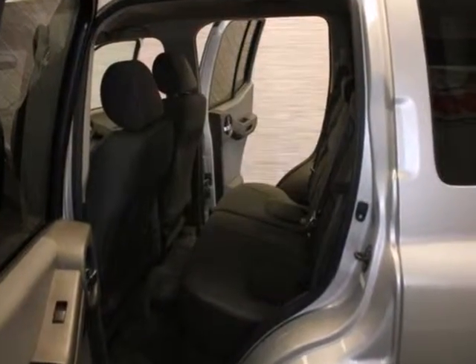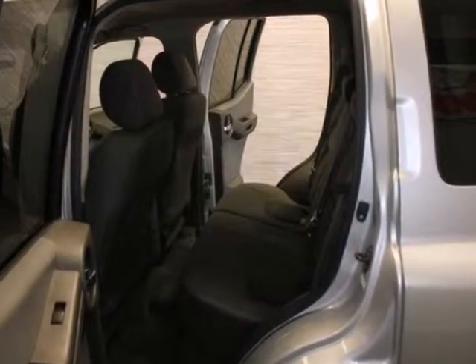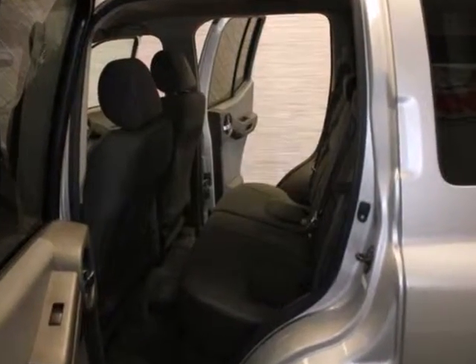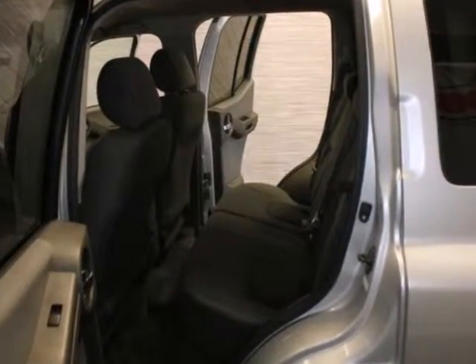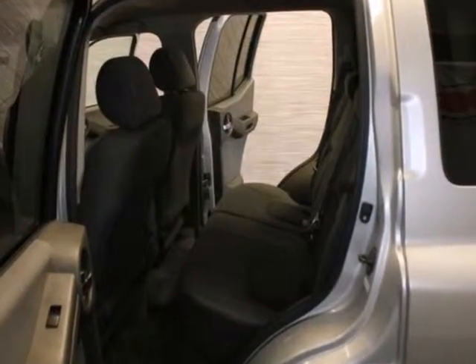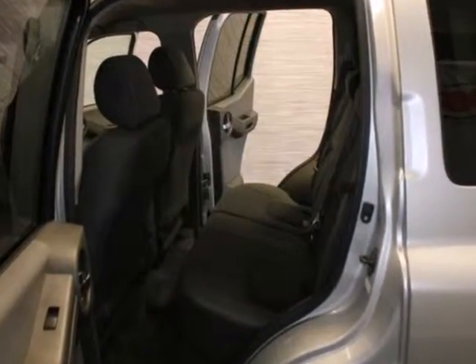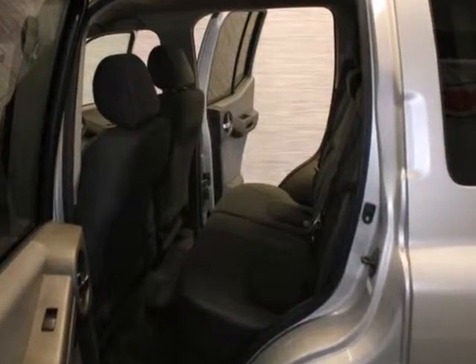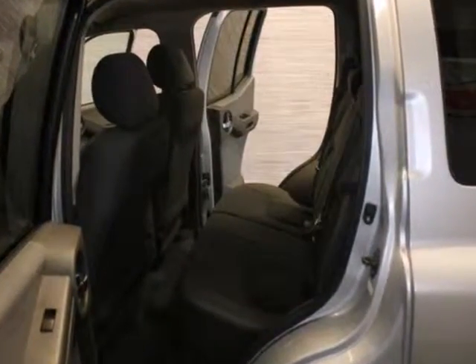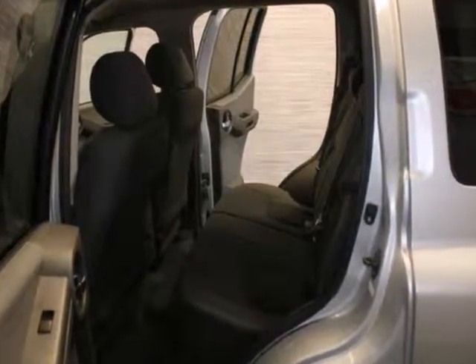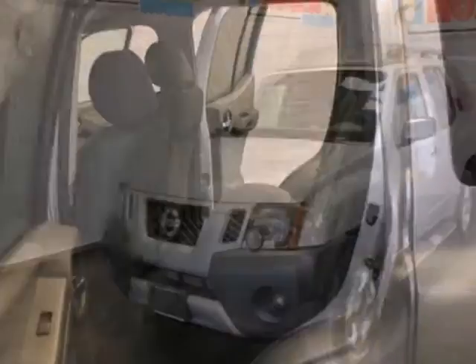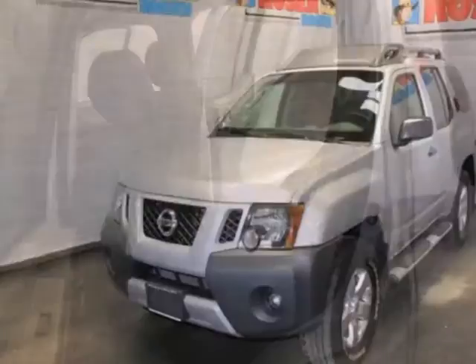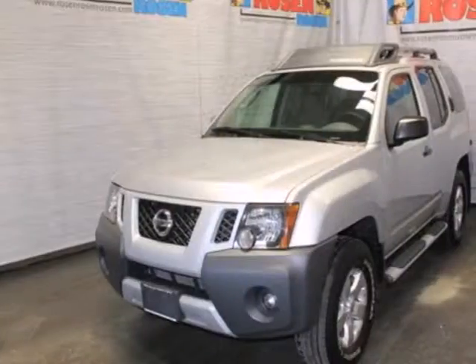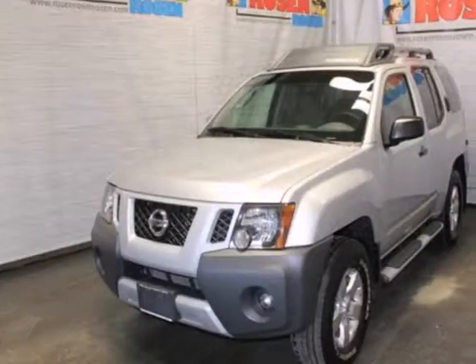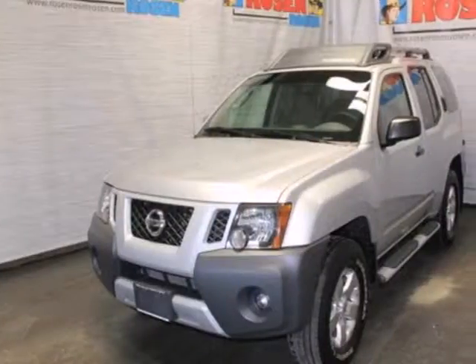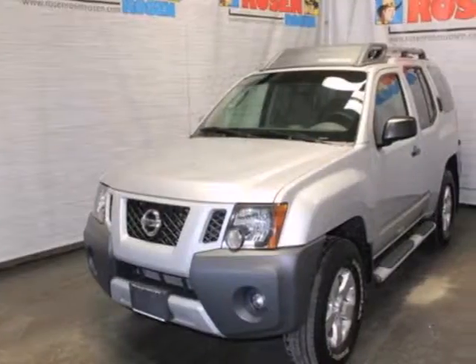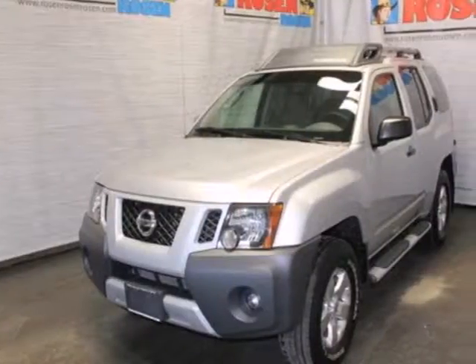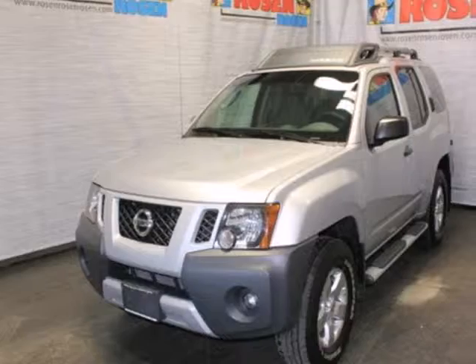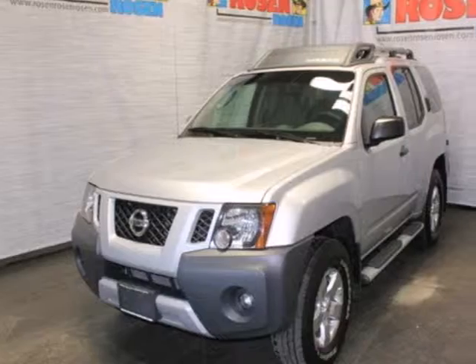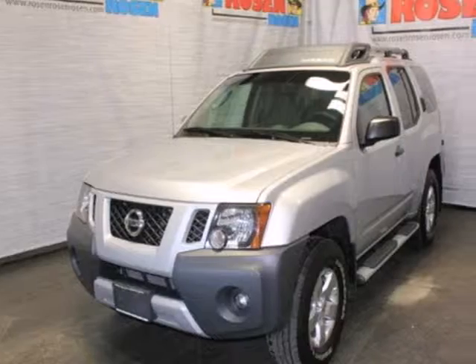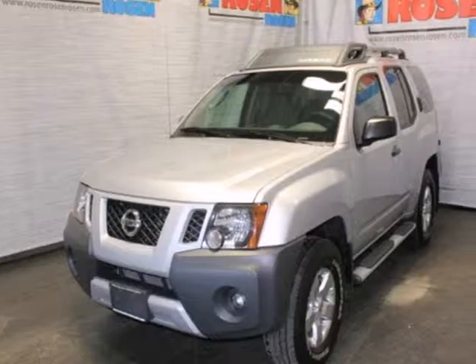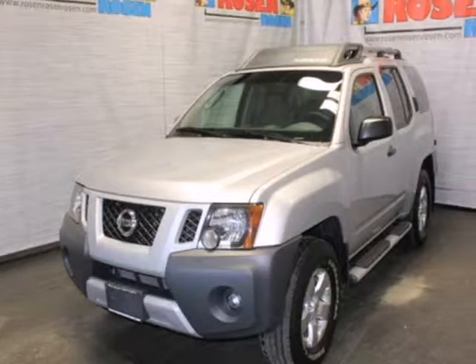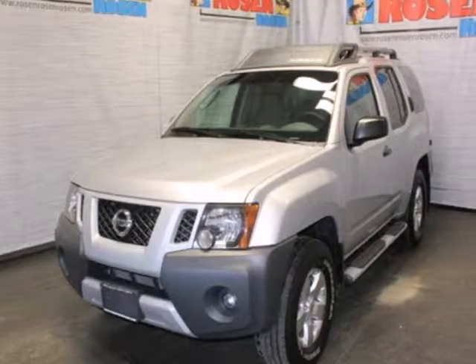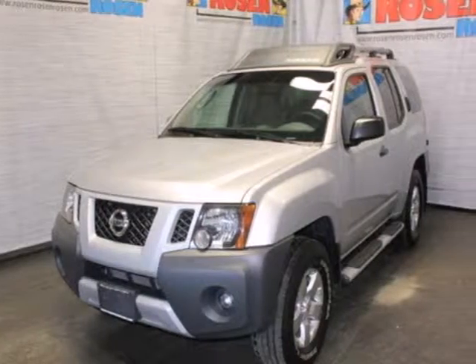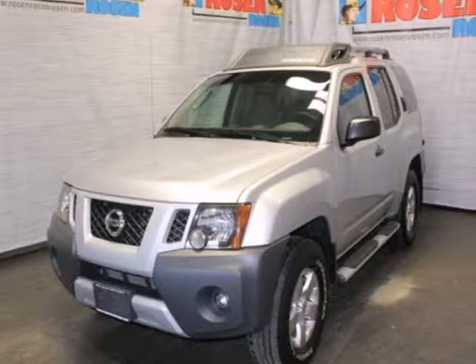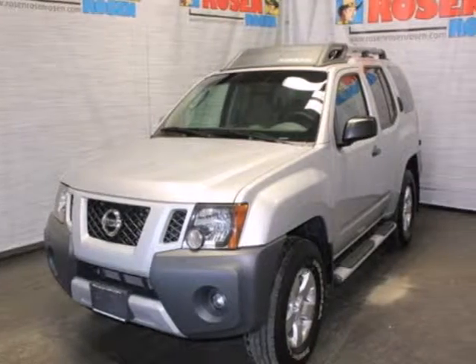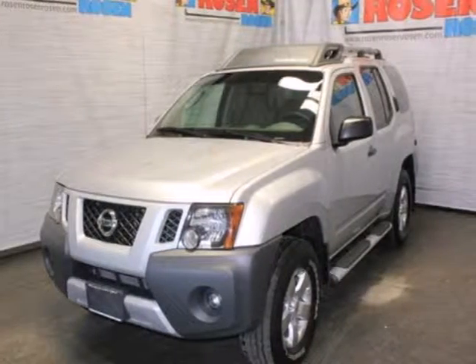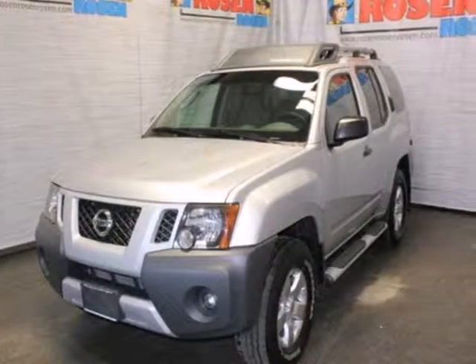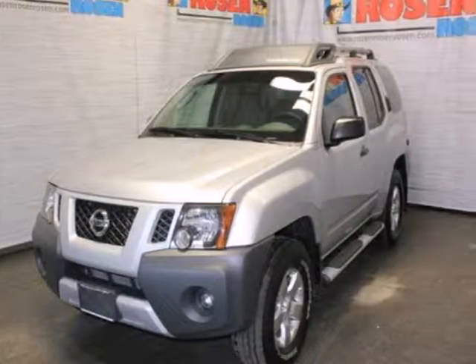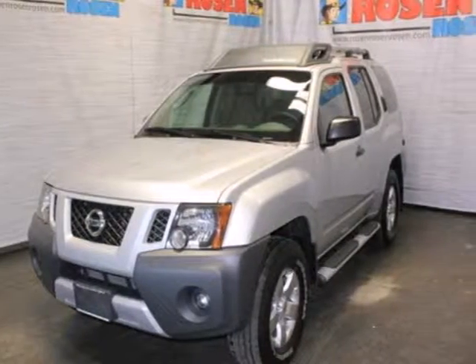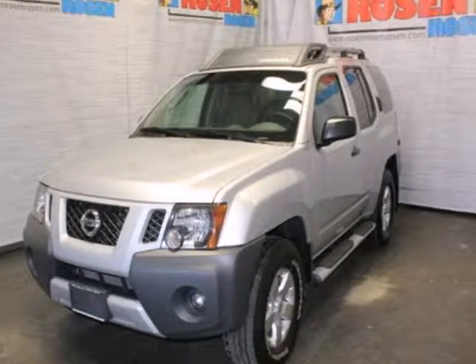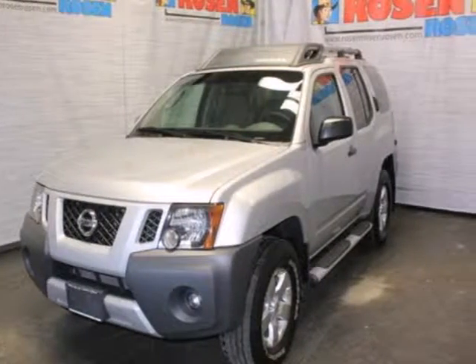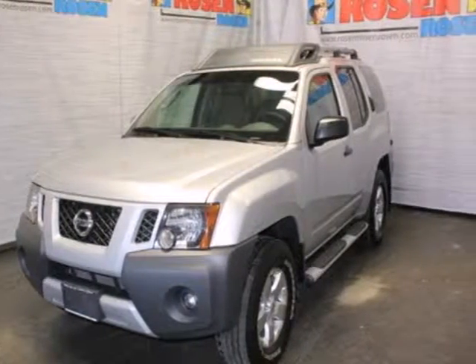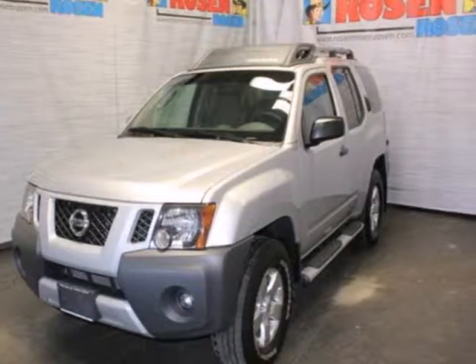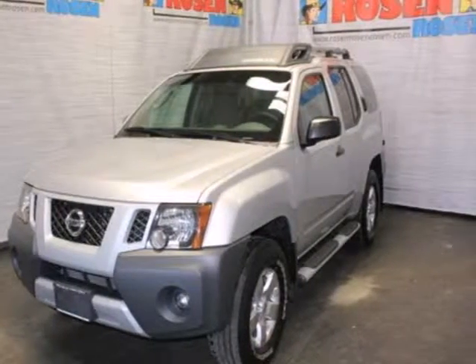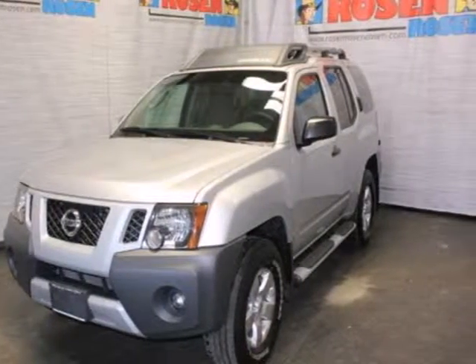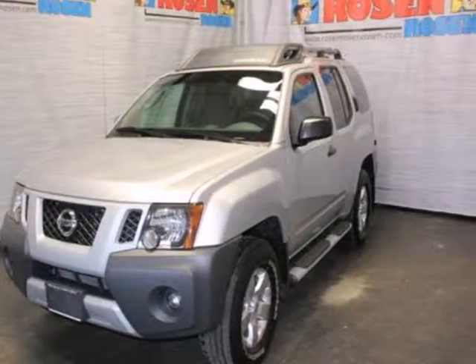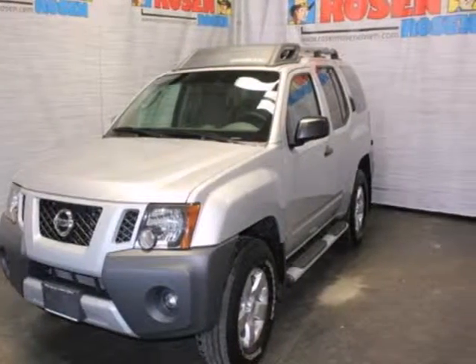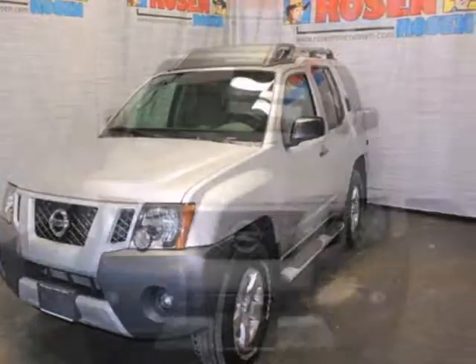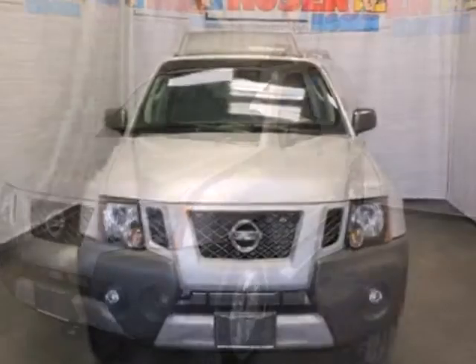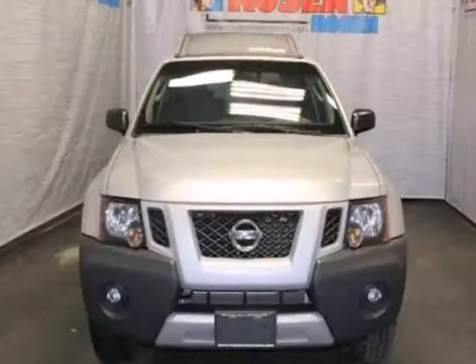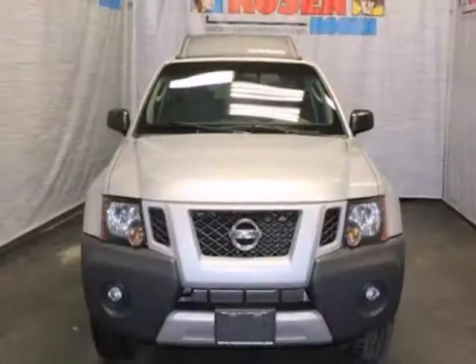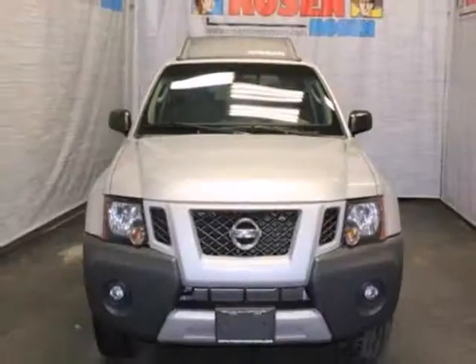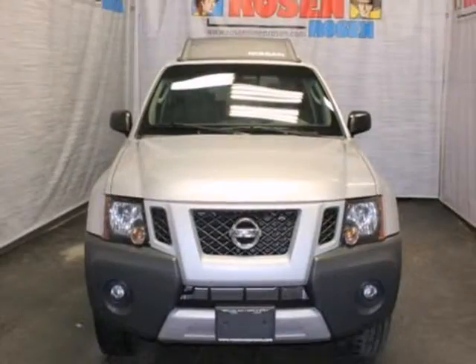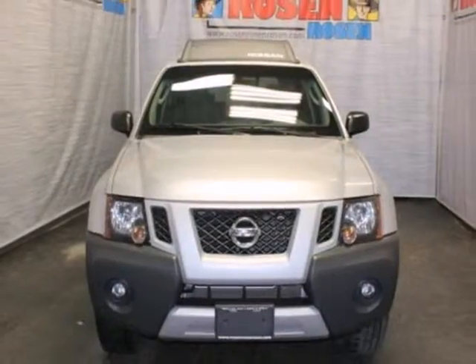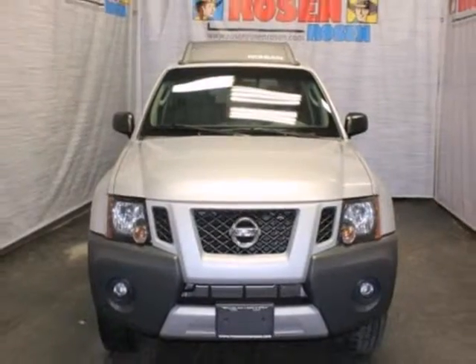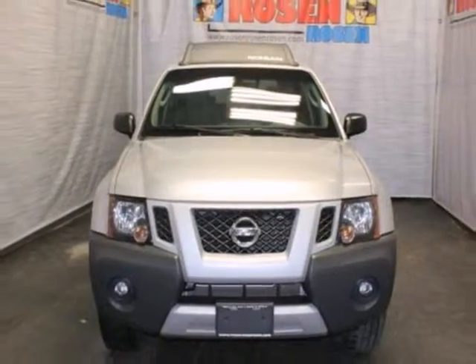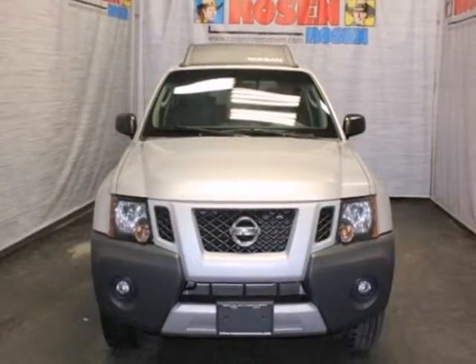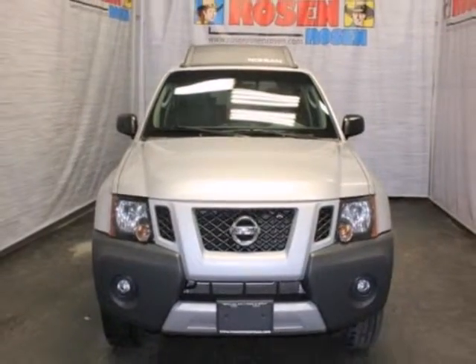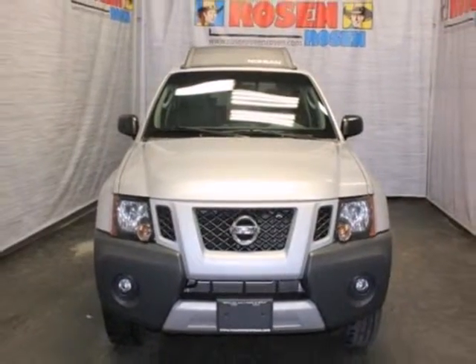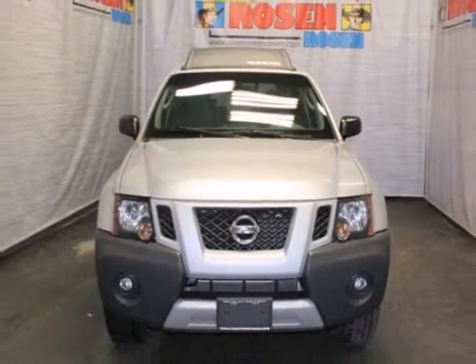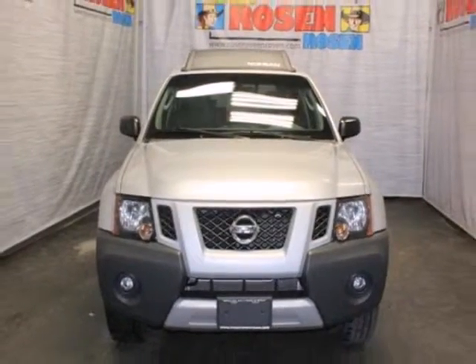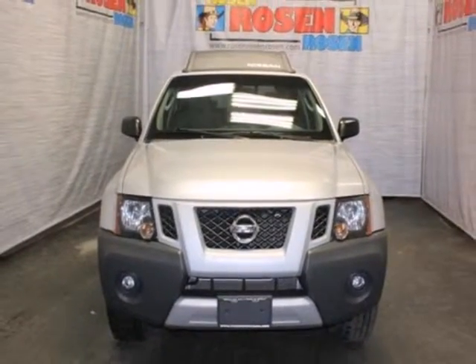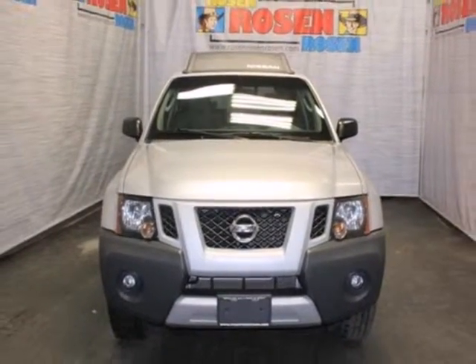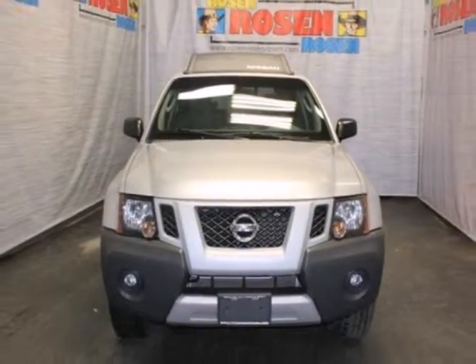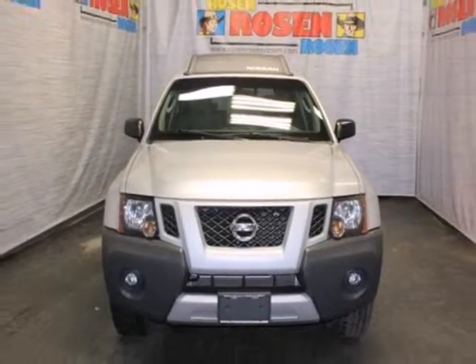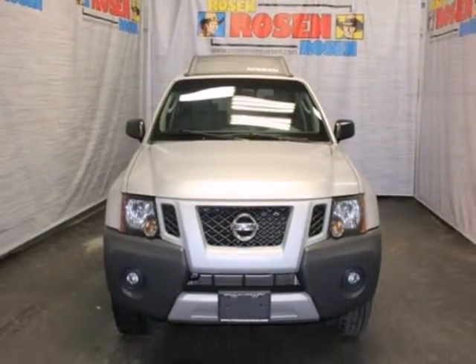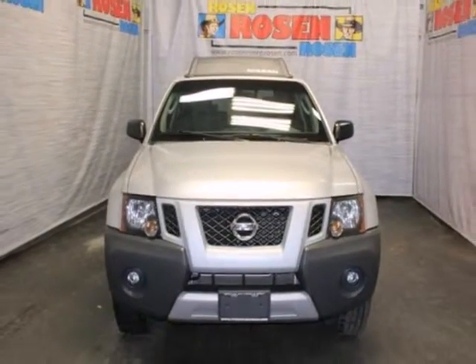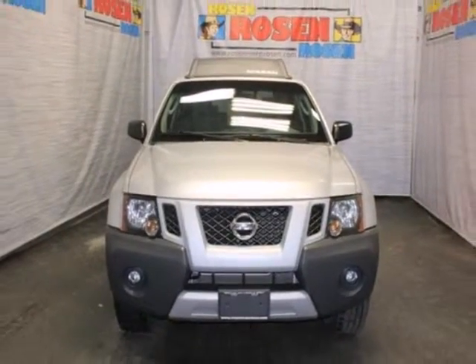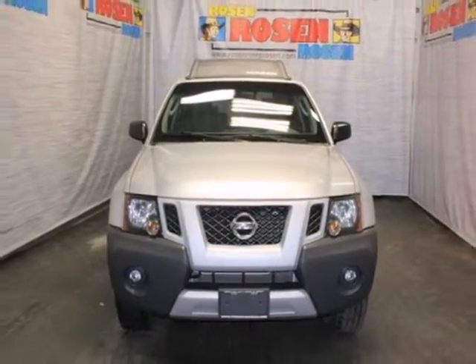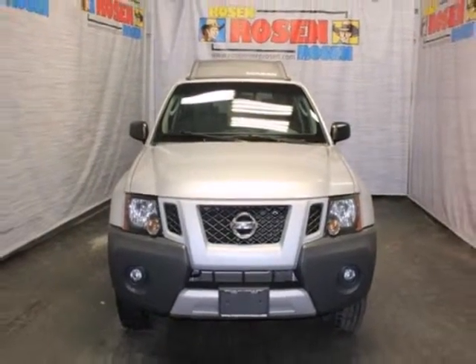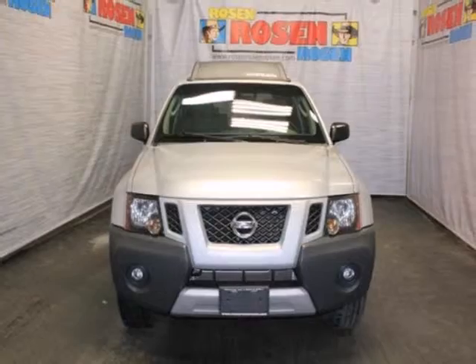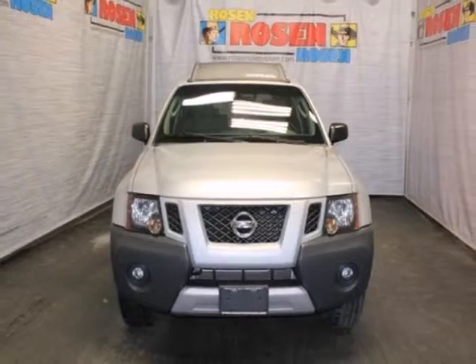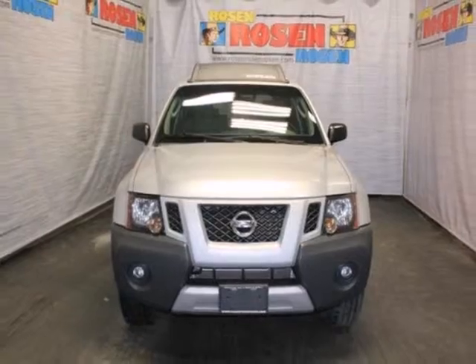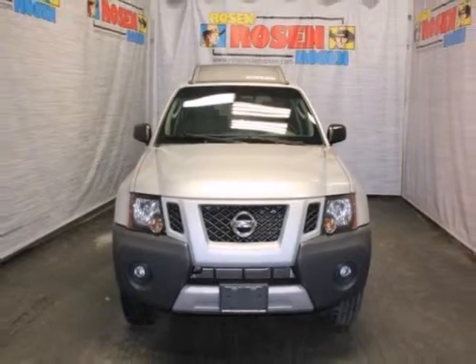True to its name, the Xterra gives you extra performance, extra comfort, extra safety, and of course, extra value.